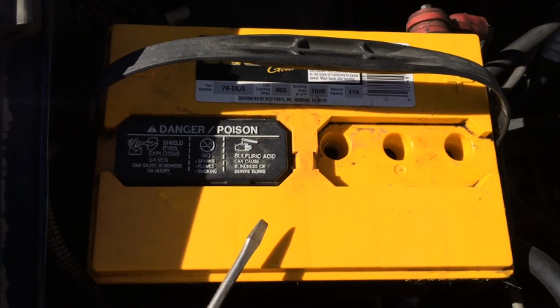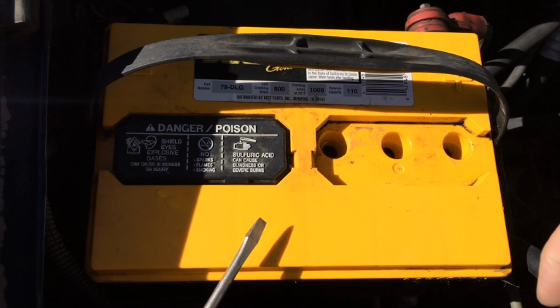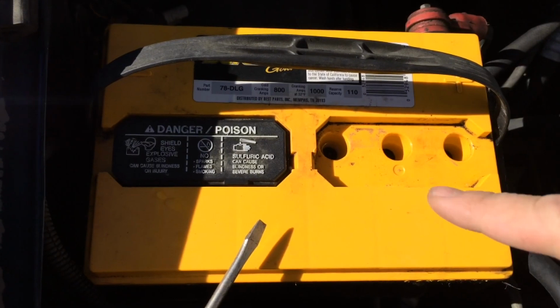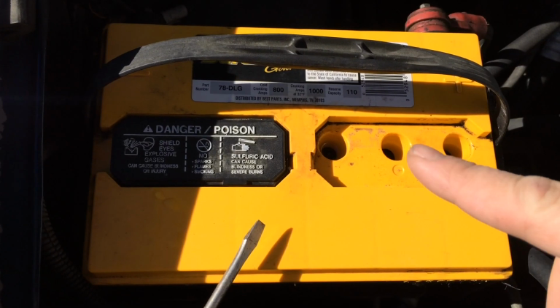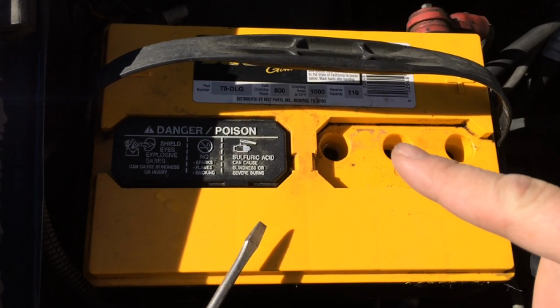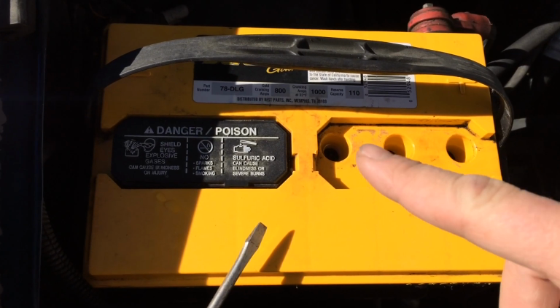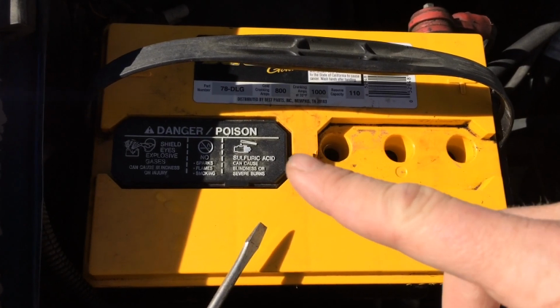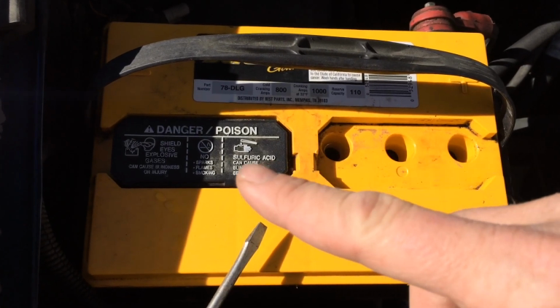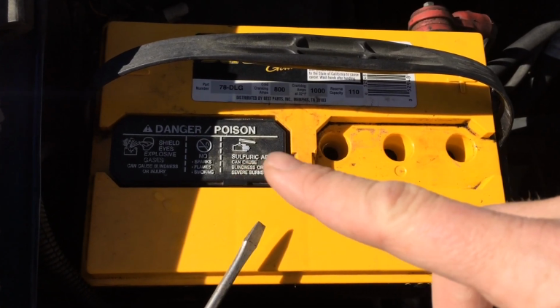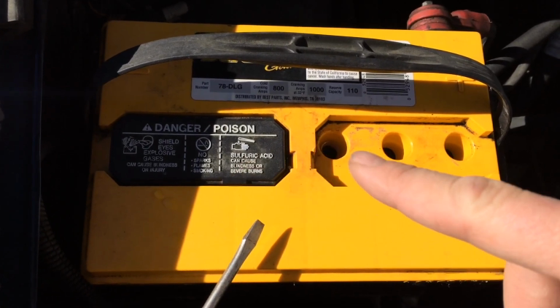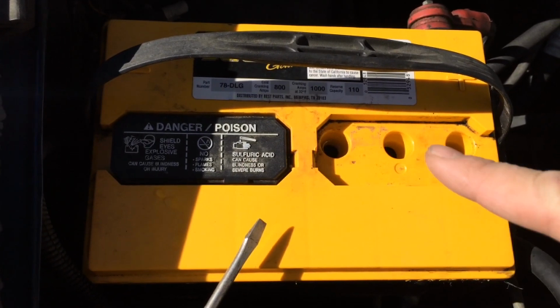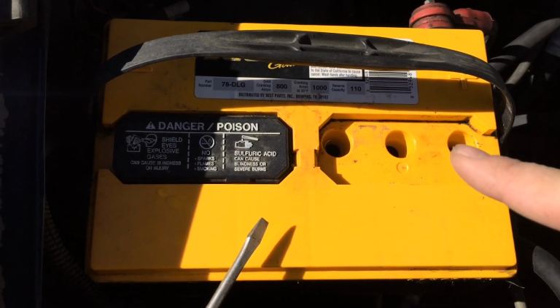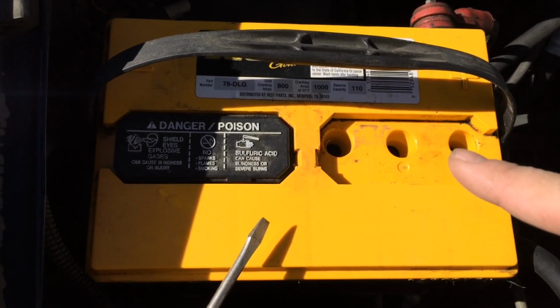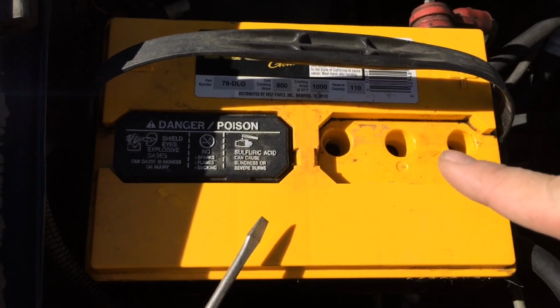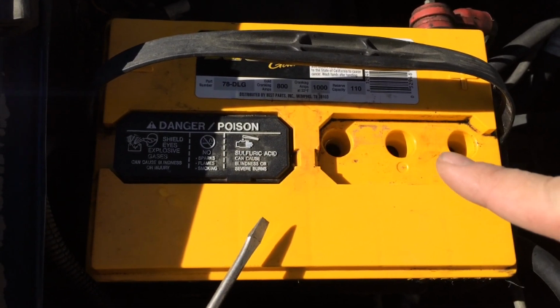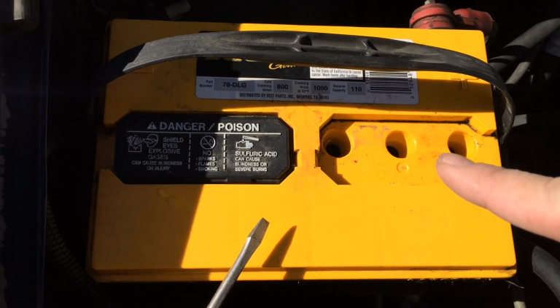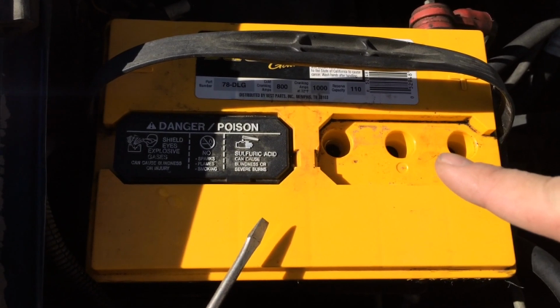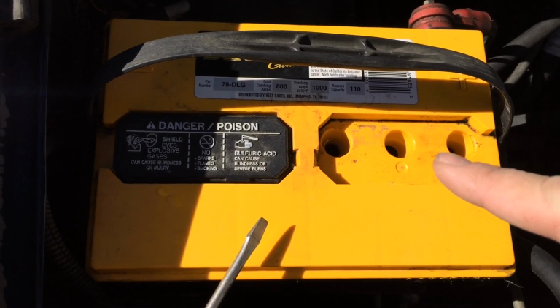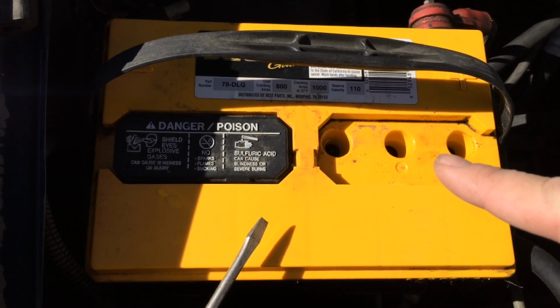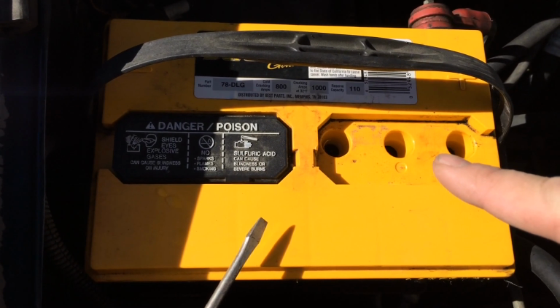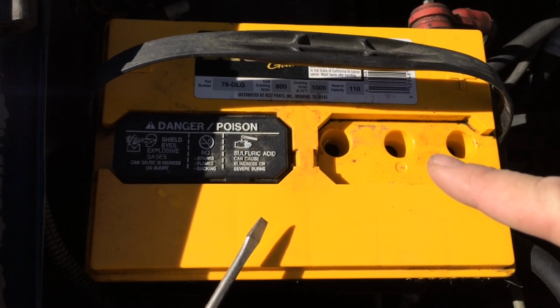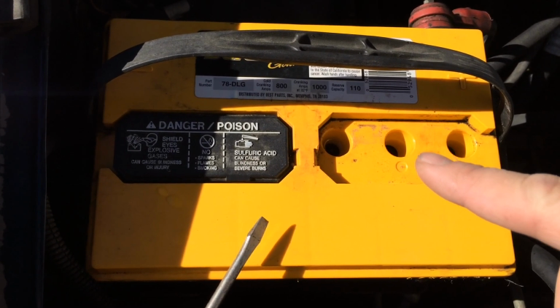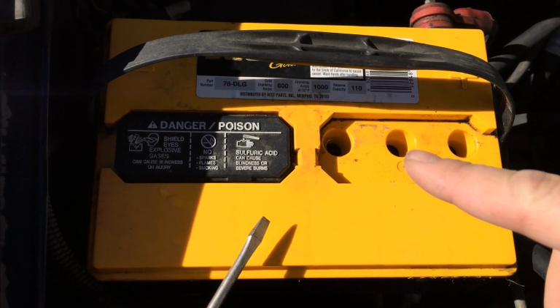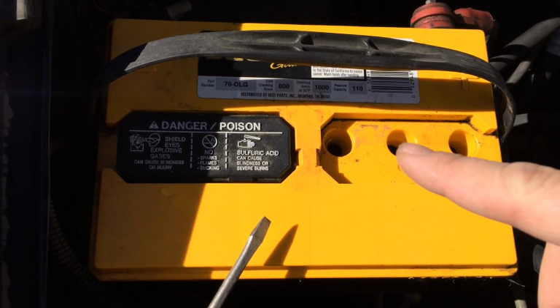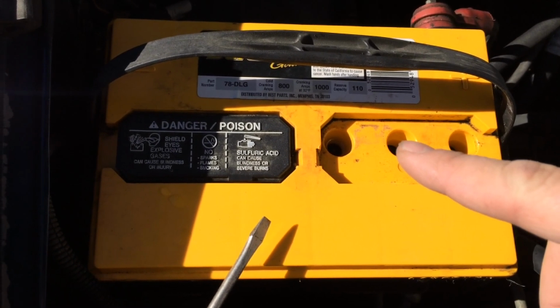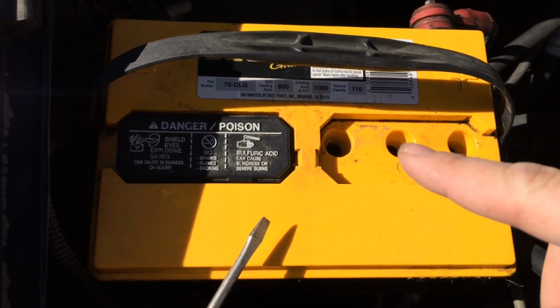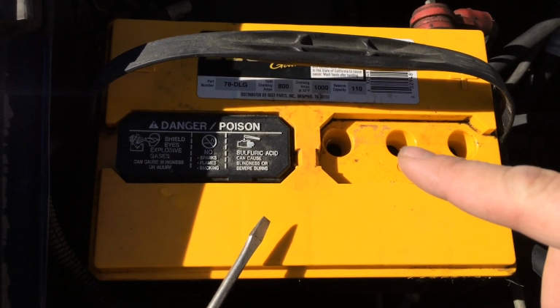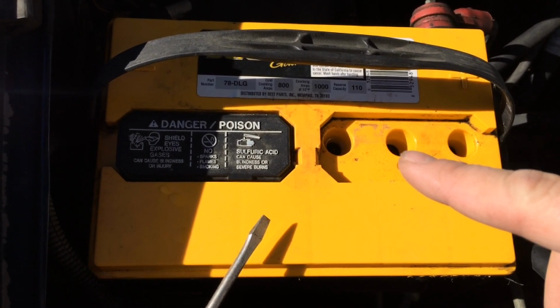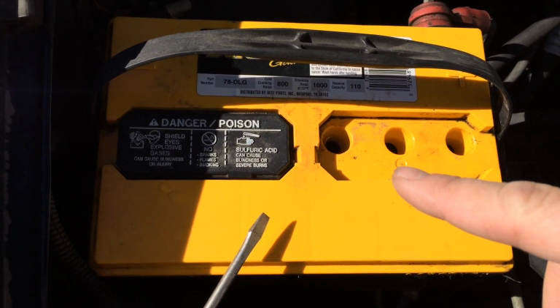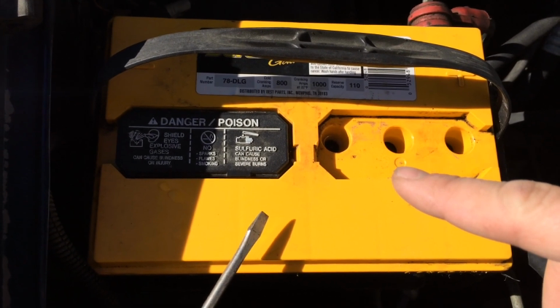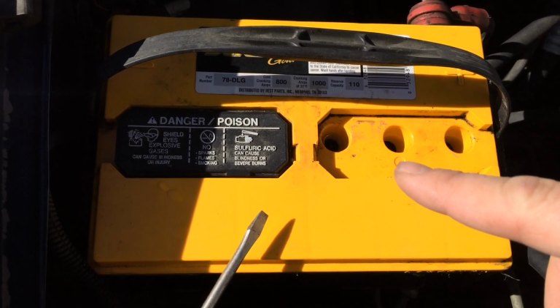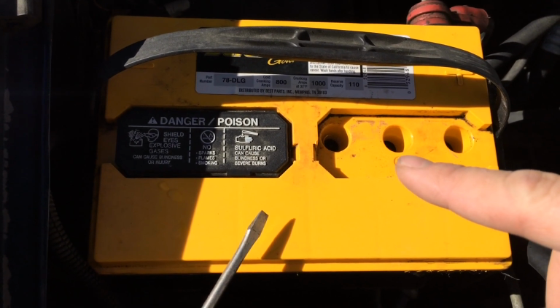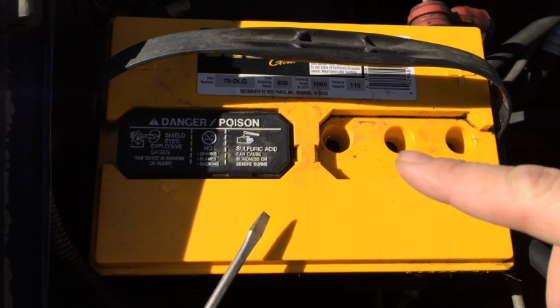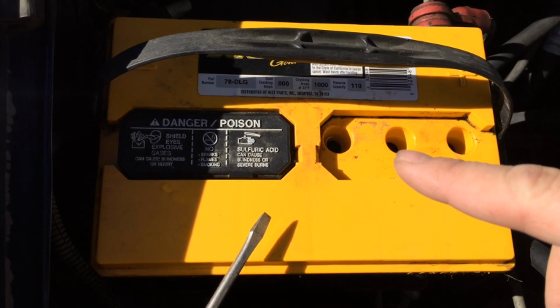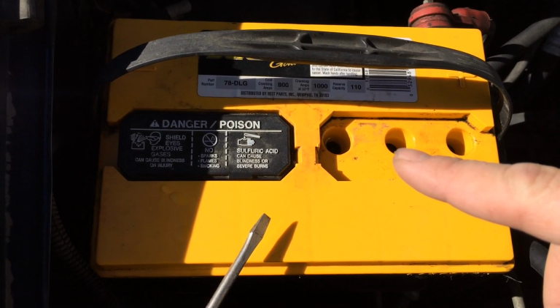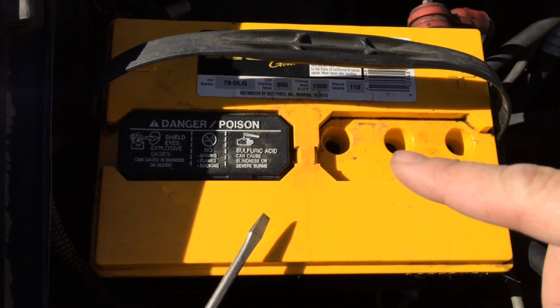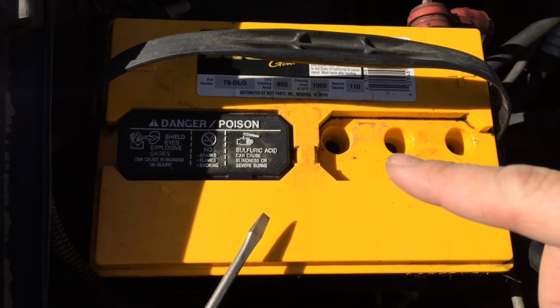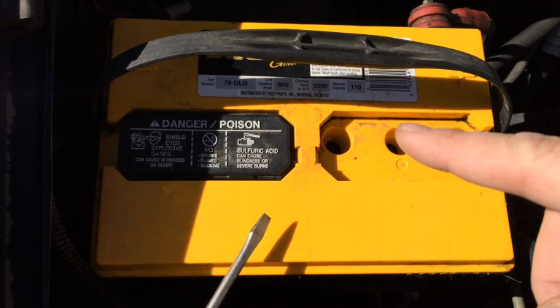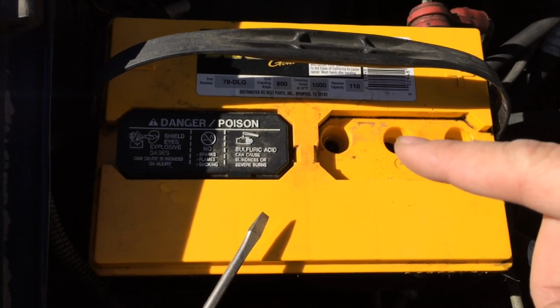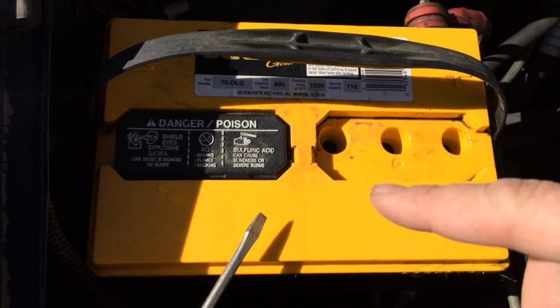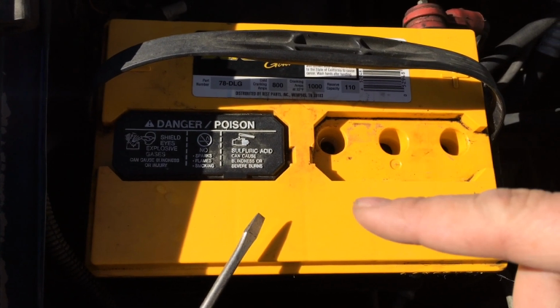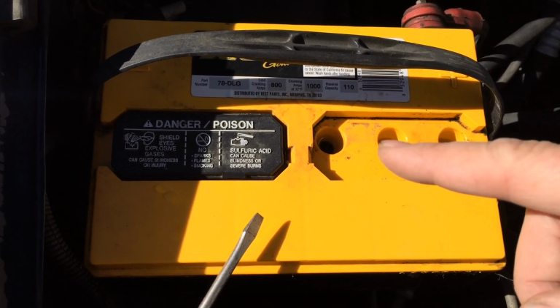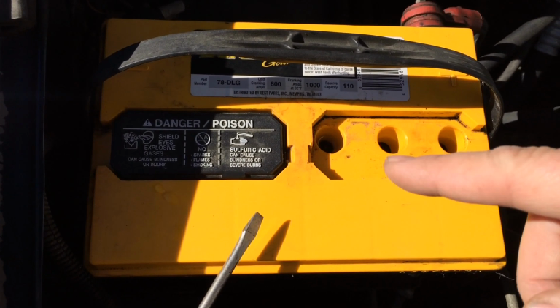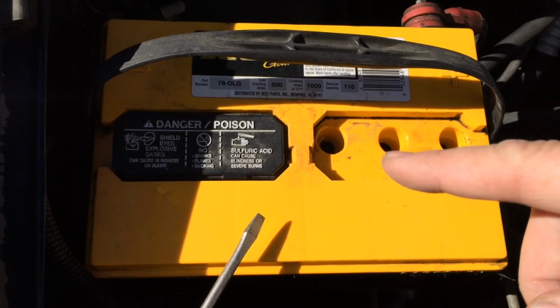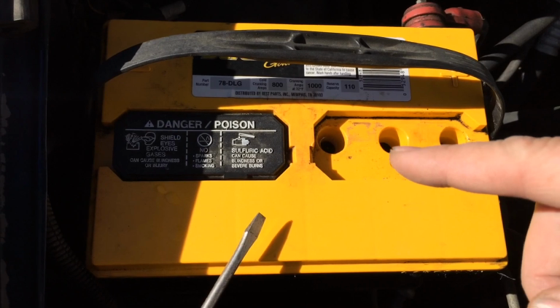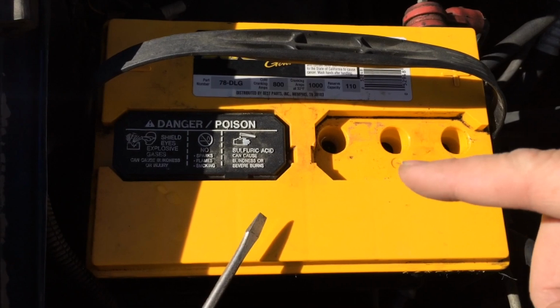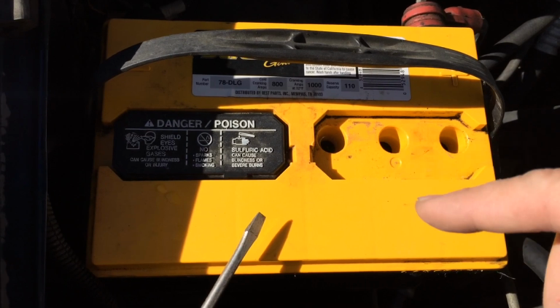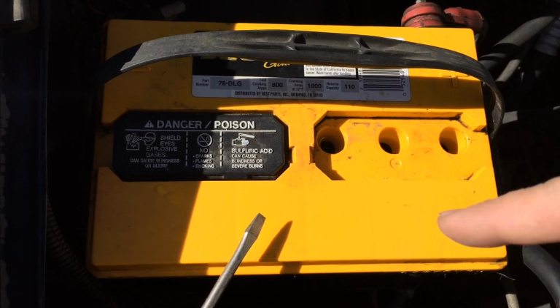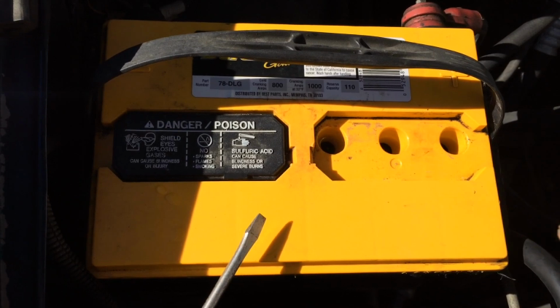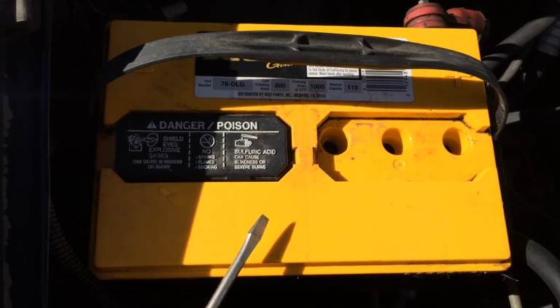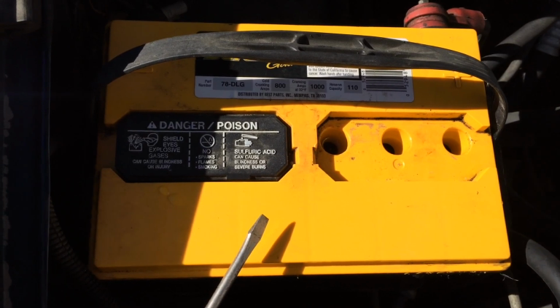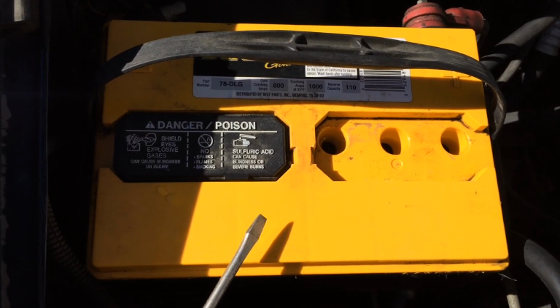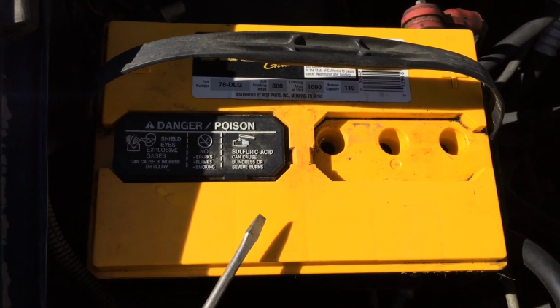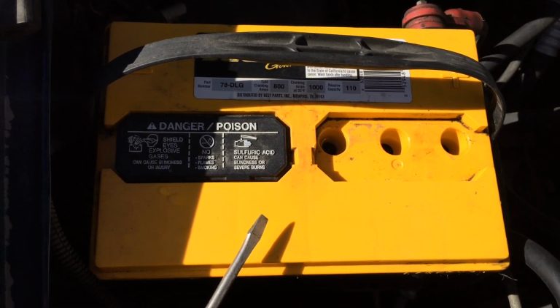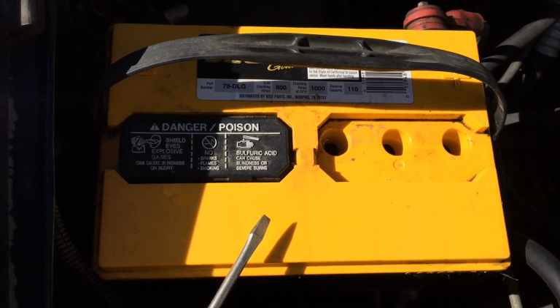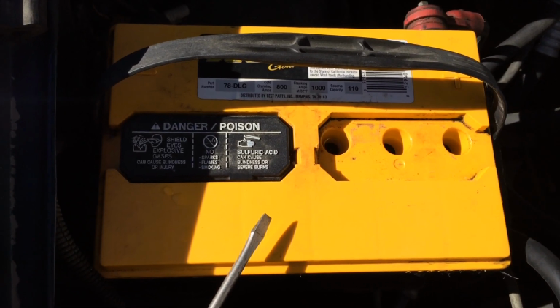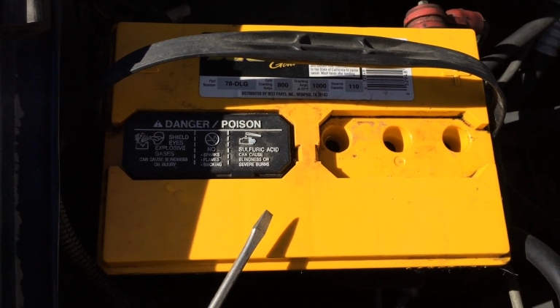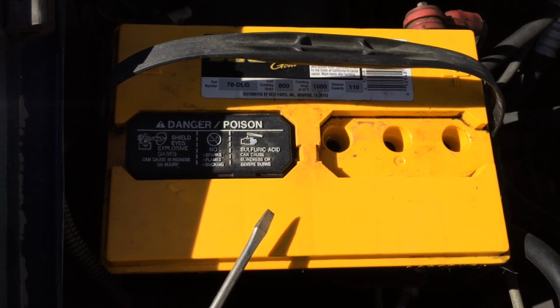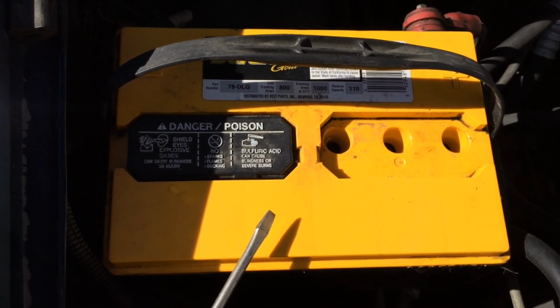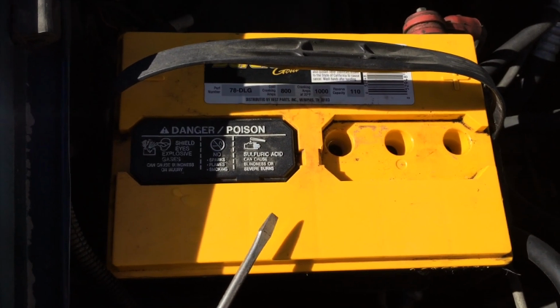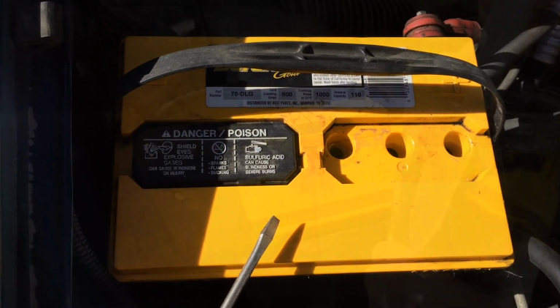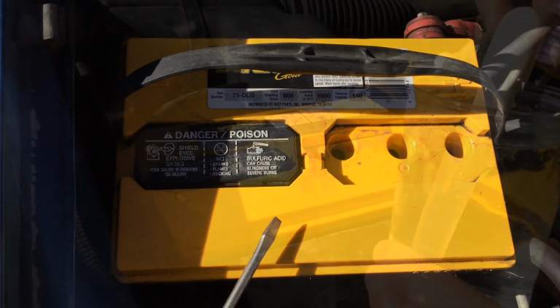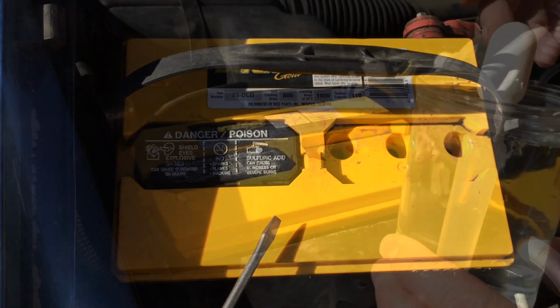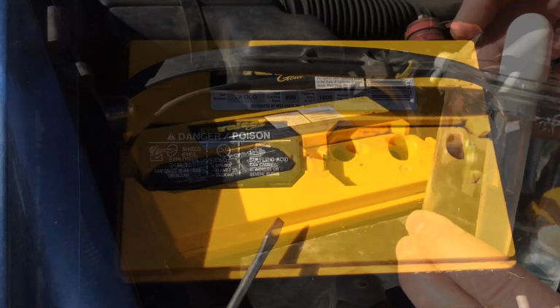You want to make sure that you clean the top of the battery before you do this, because you don't want any crud from your engine falling into the hole and contaminating your battery acid.